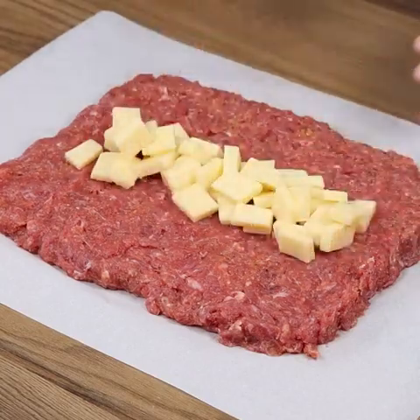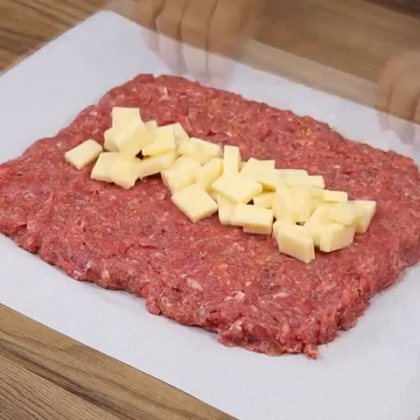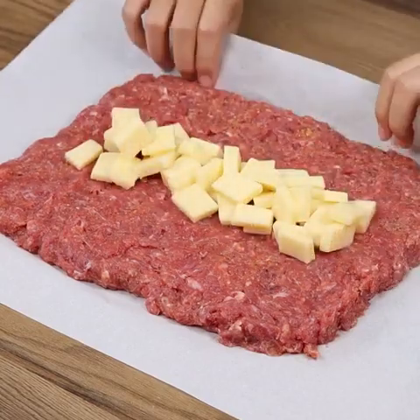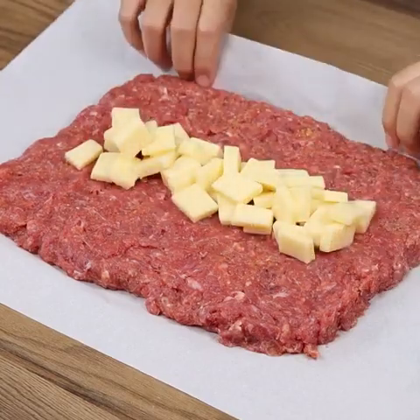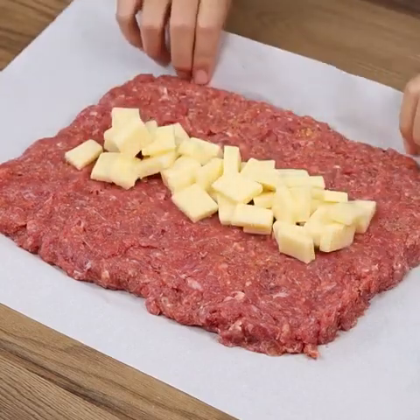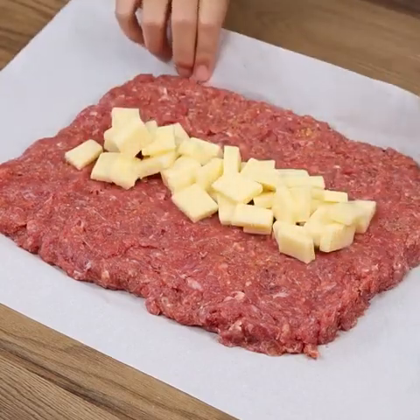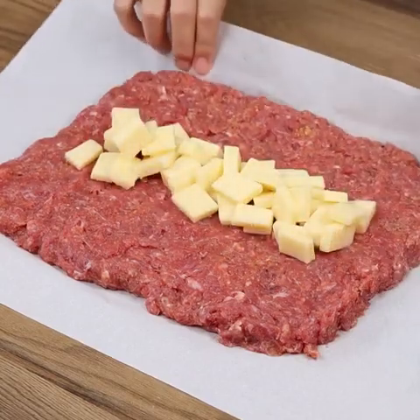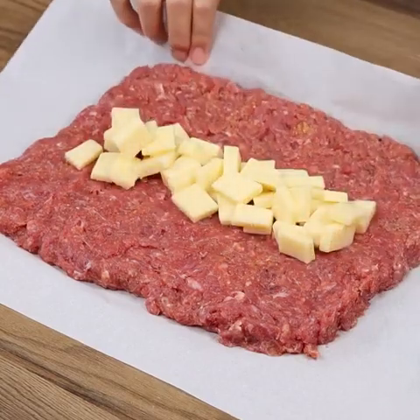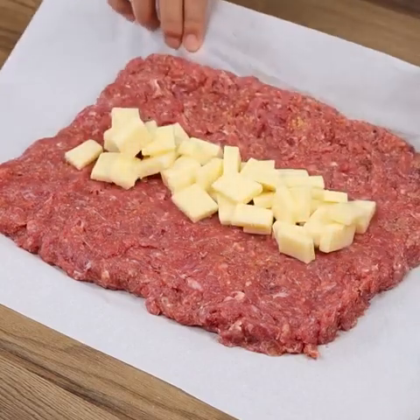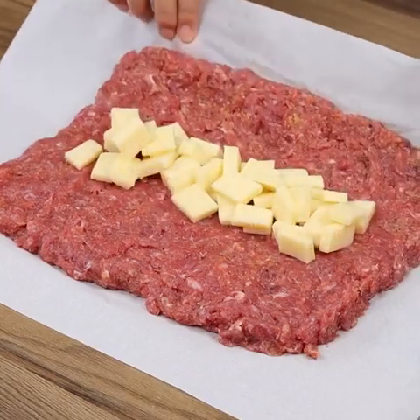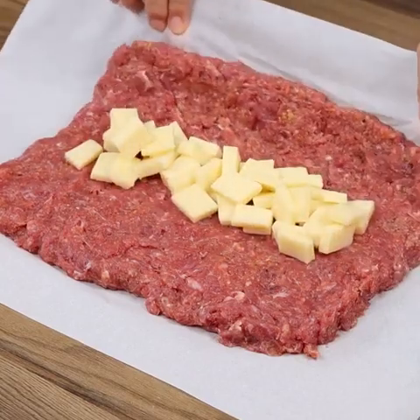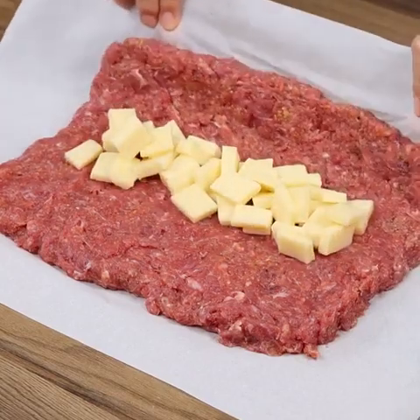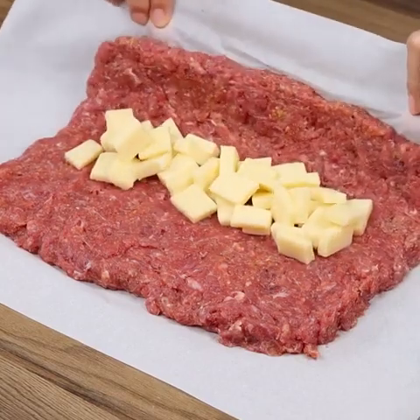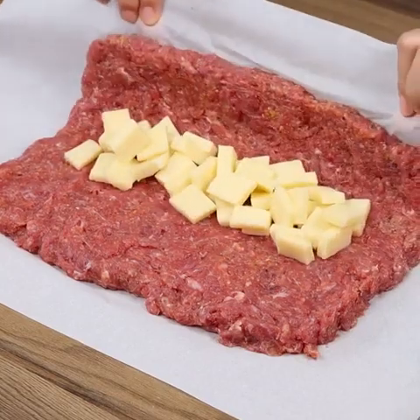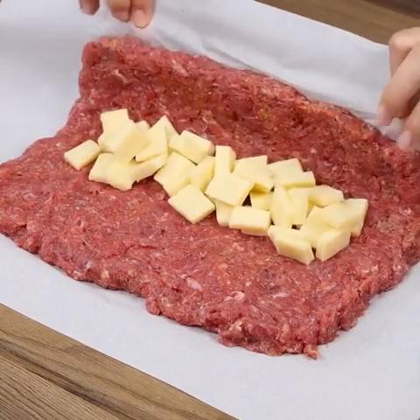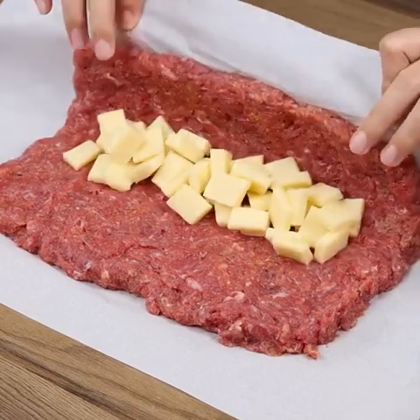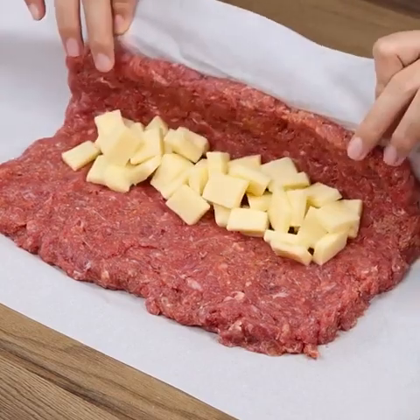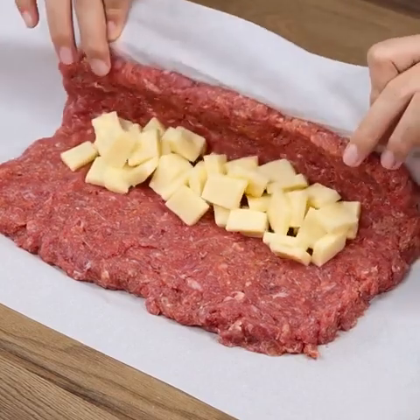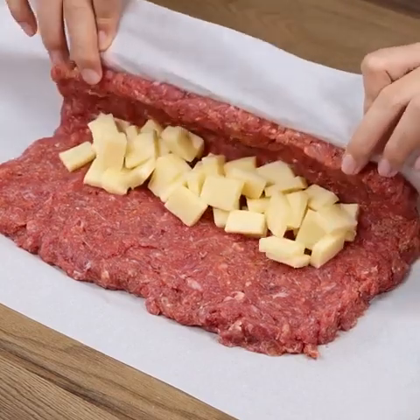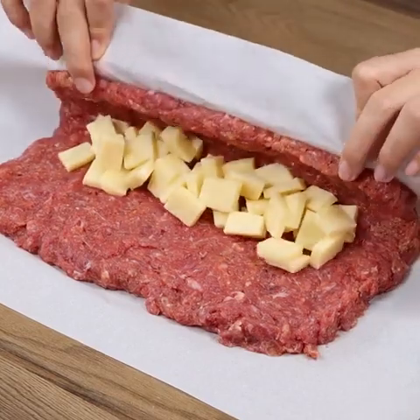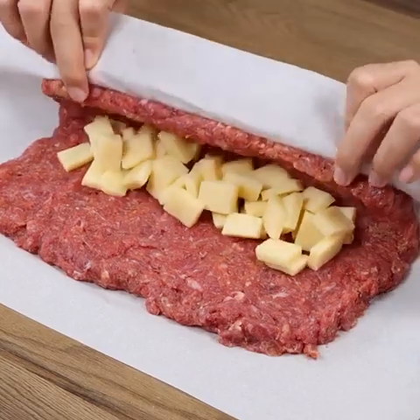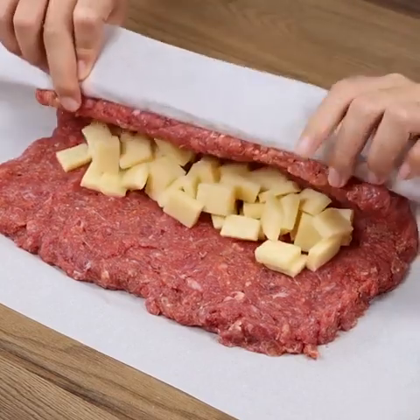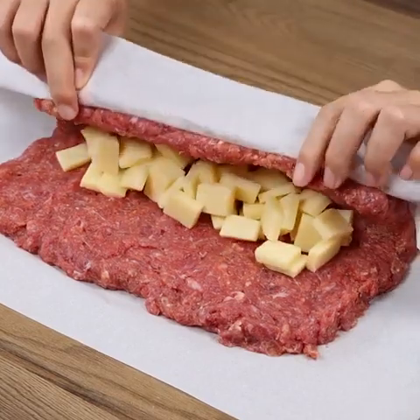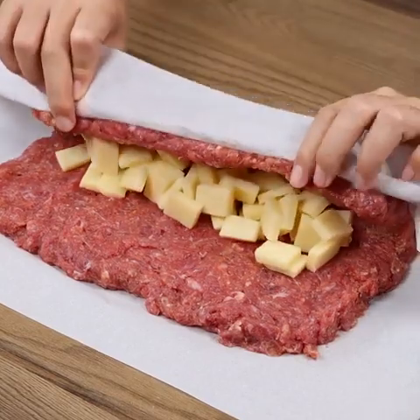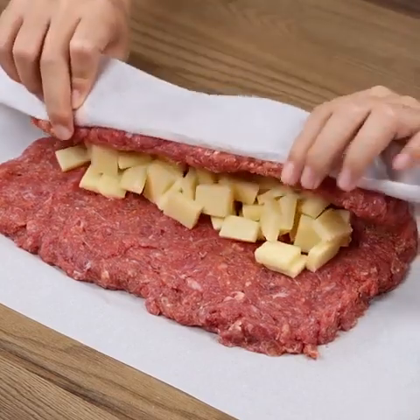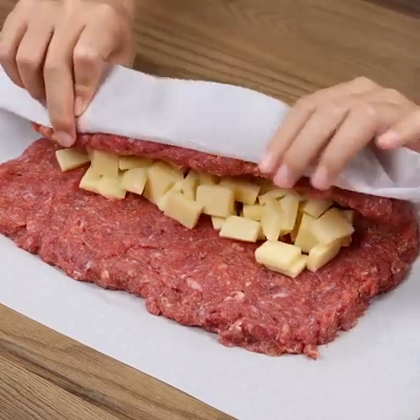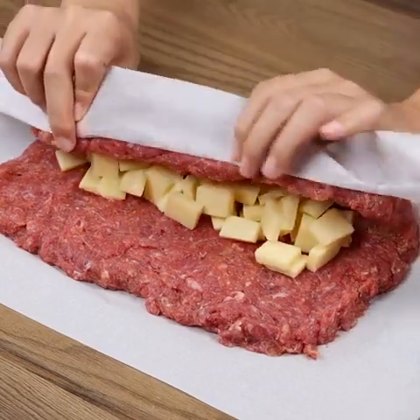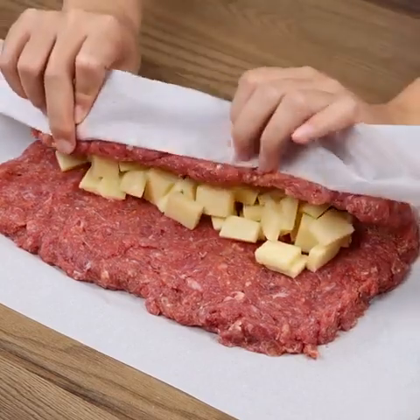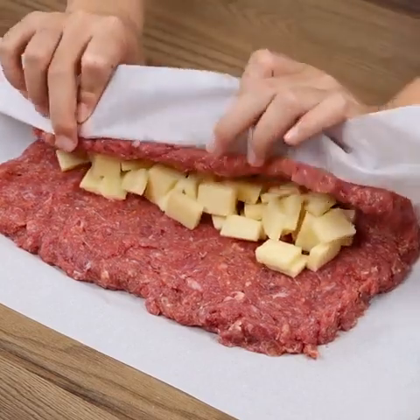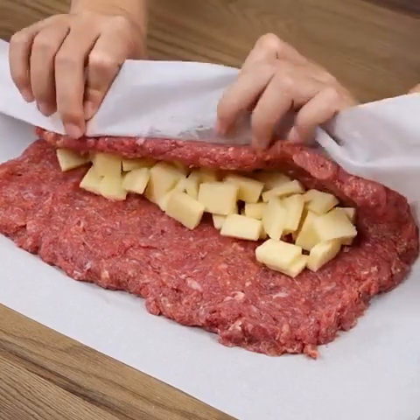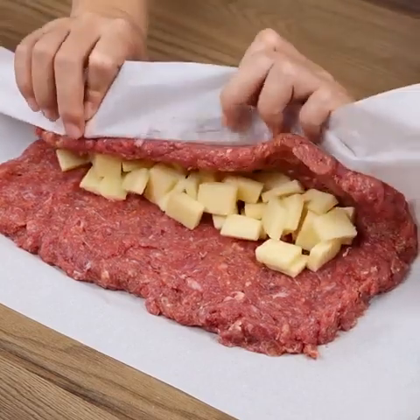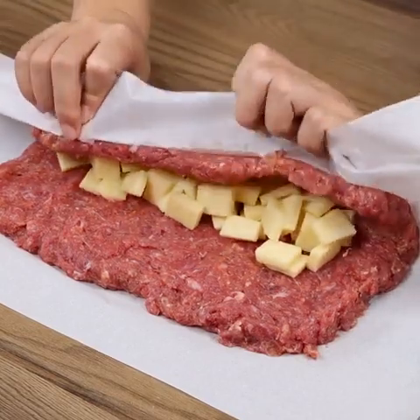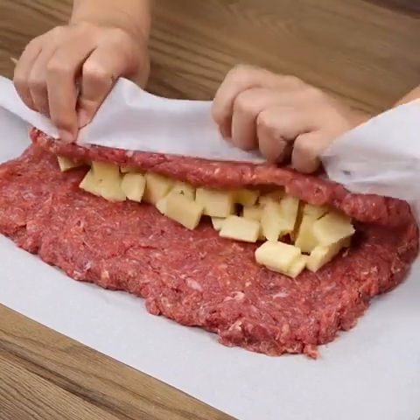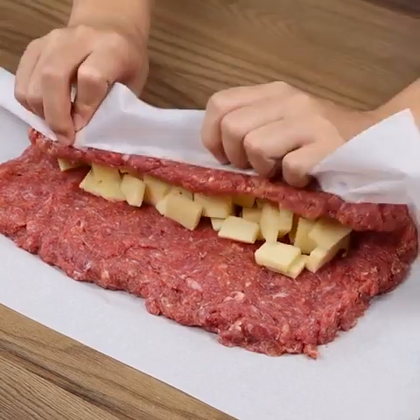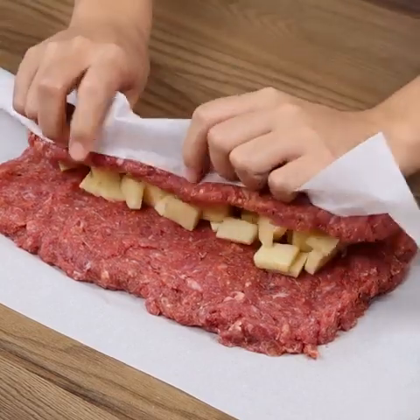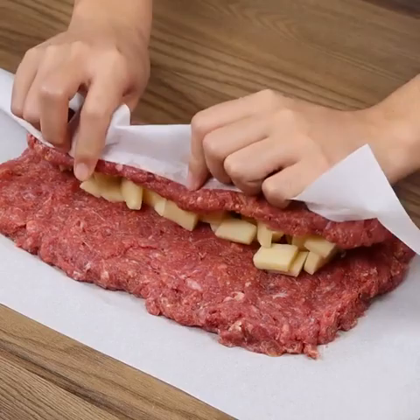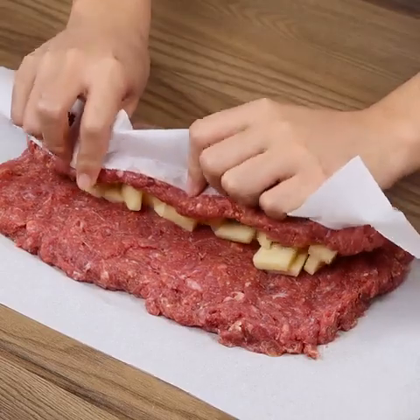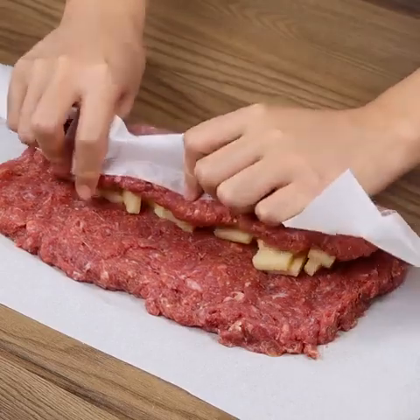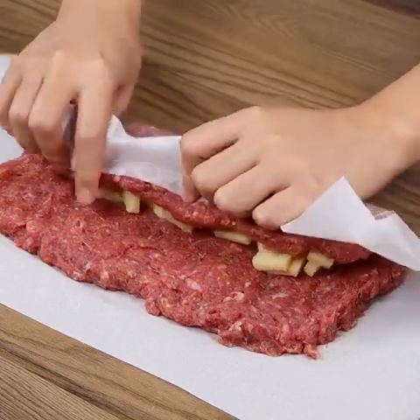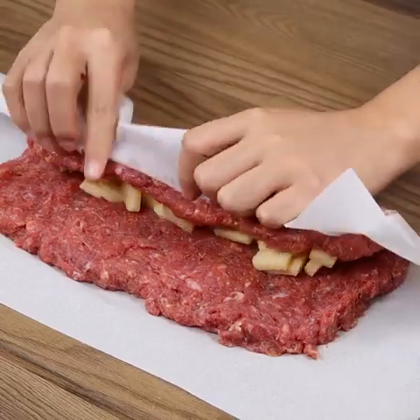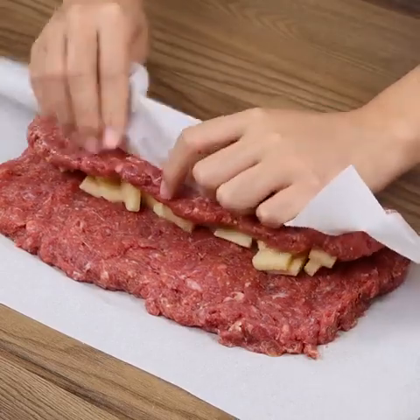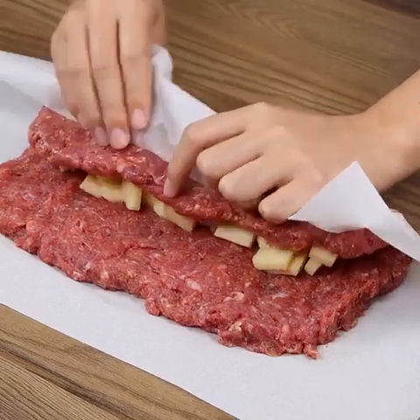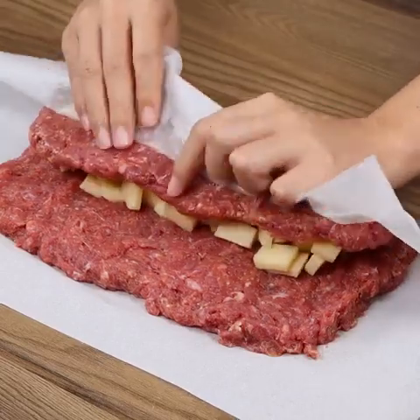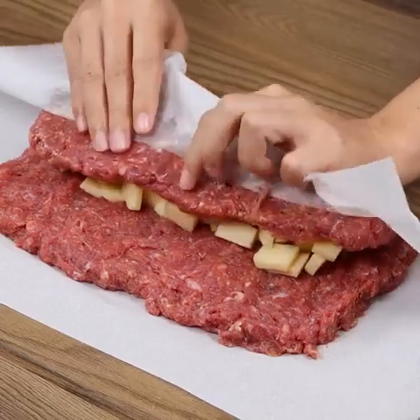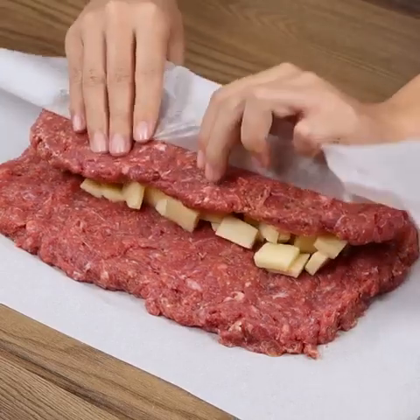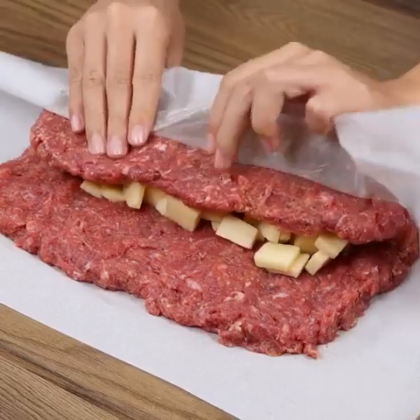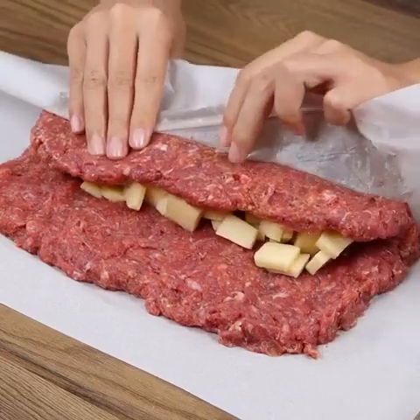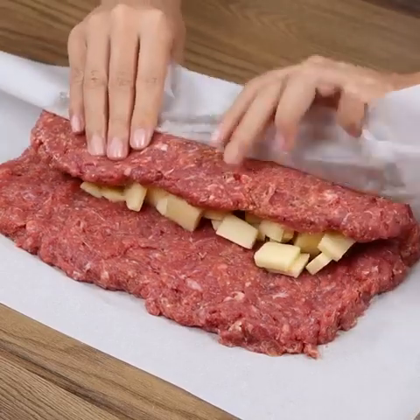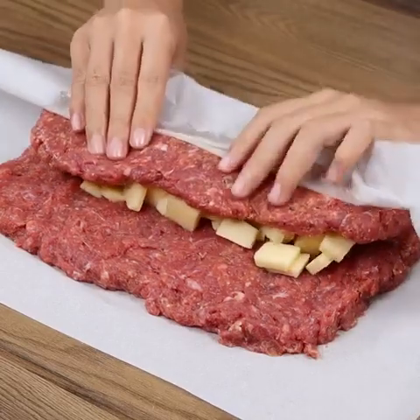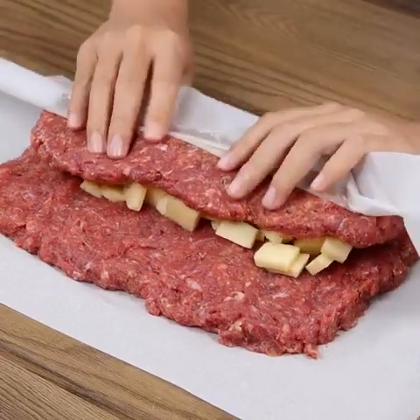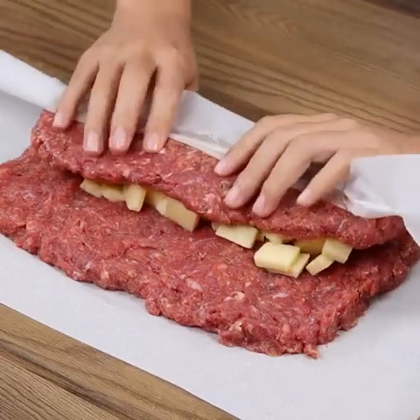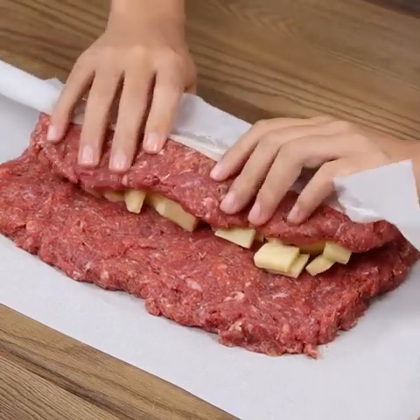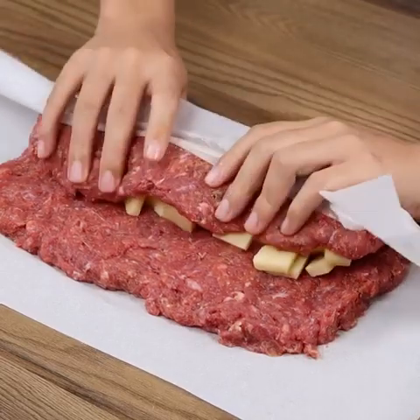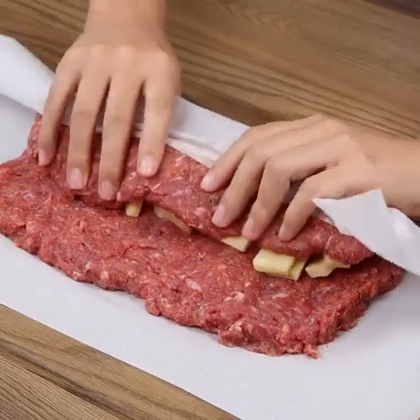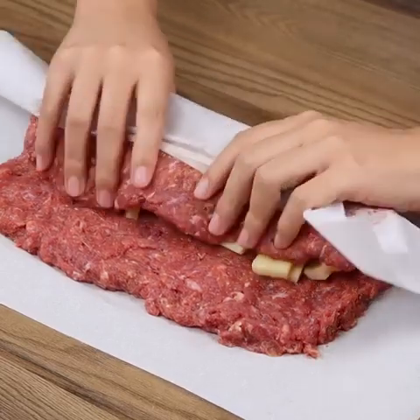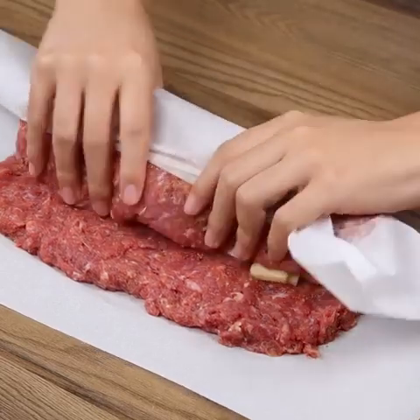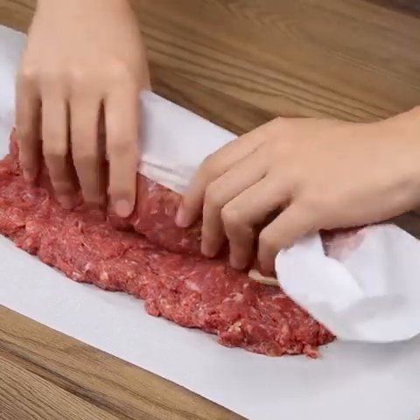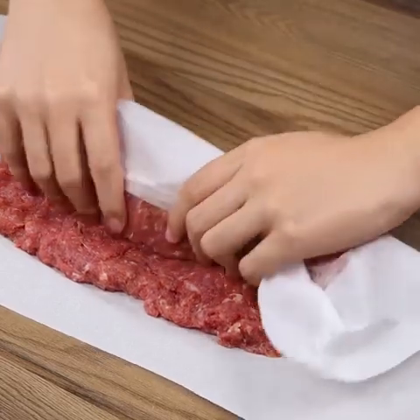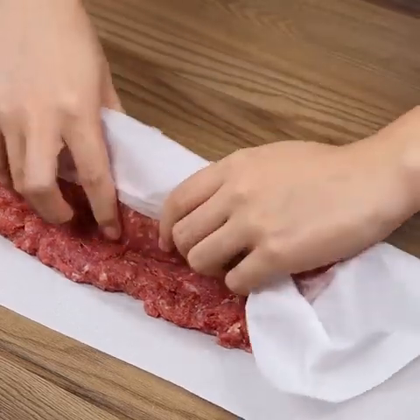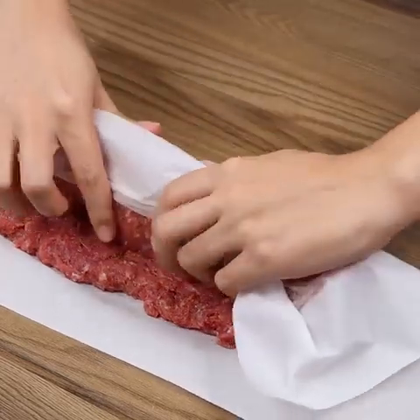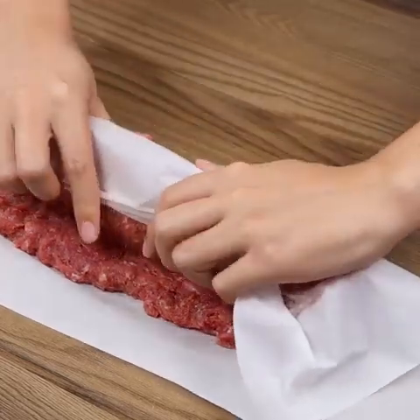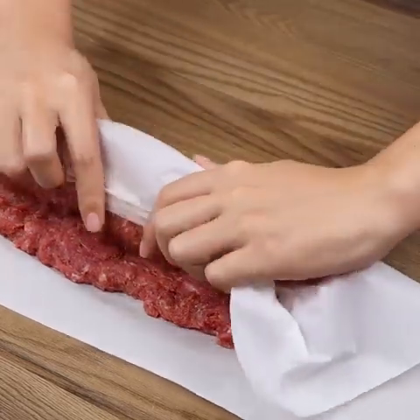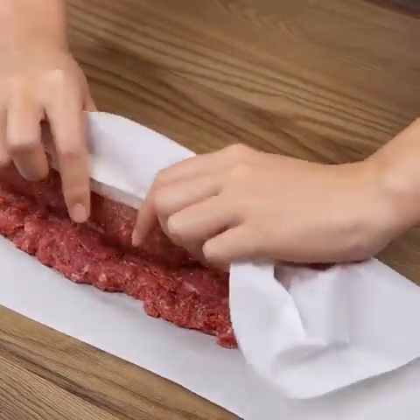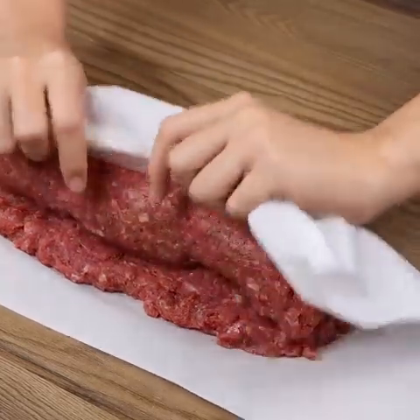And if you're watching this video, you're loving our recipes! Then like the video and comment below, I love meatloaf!